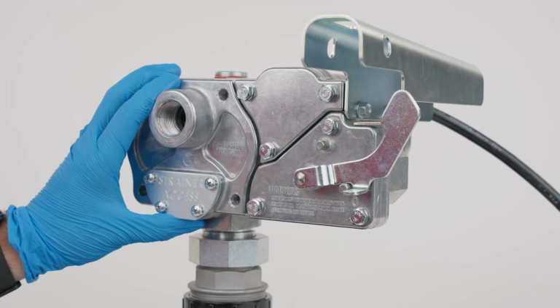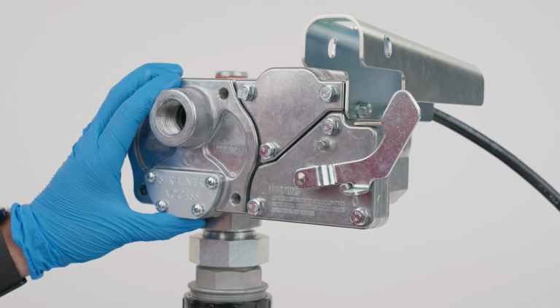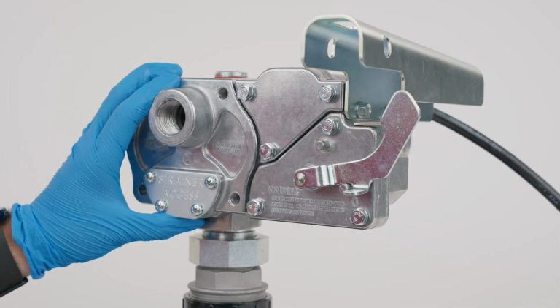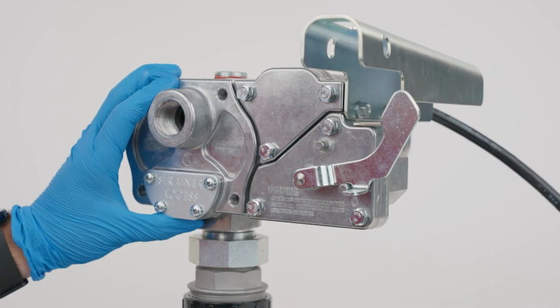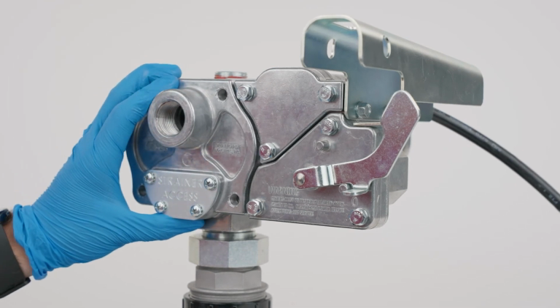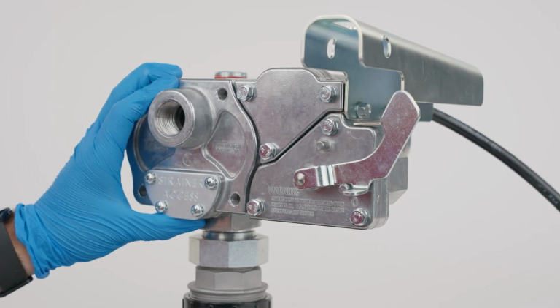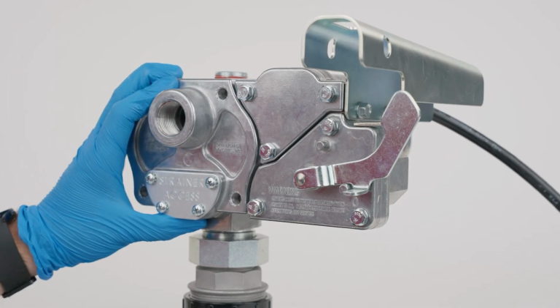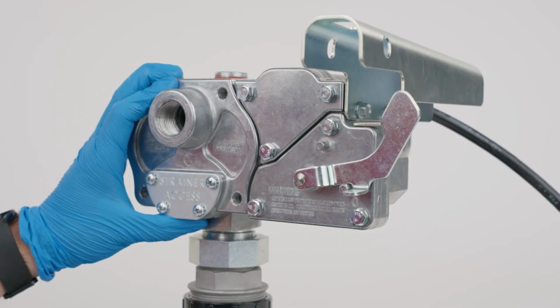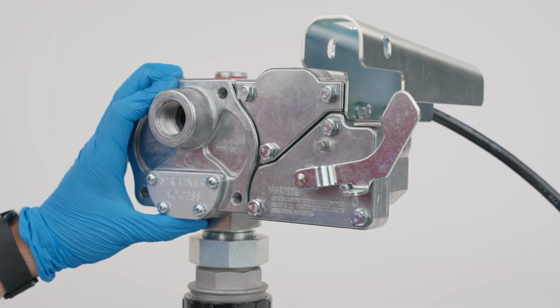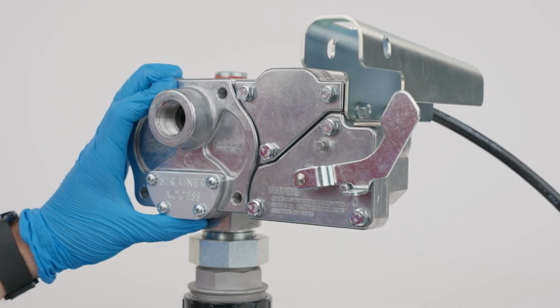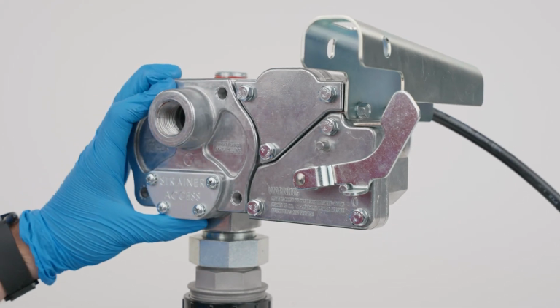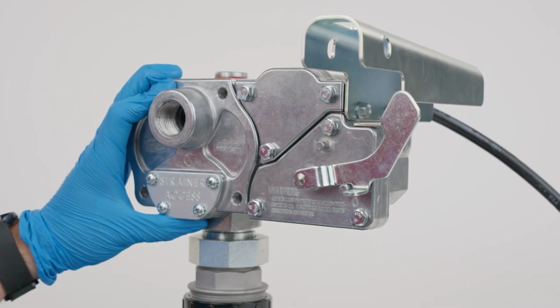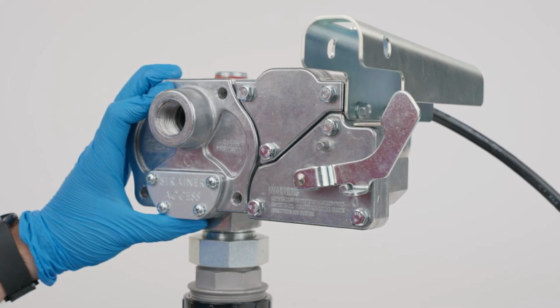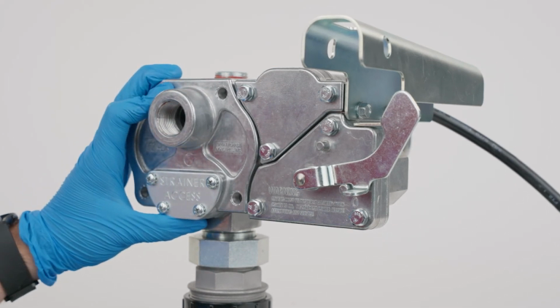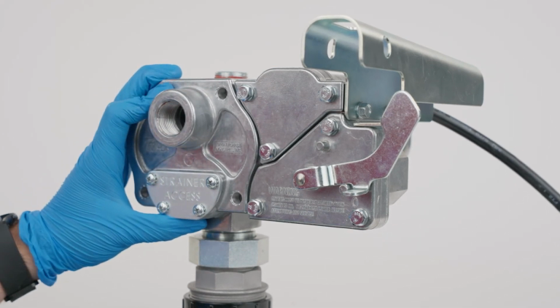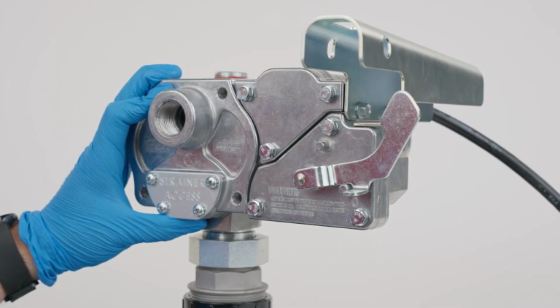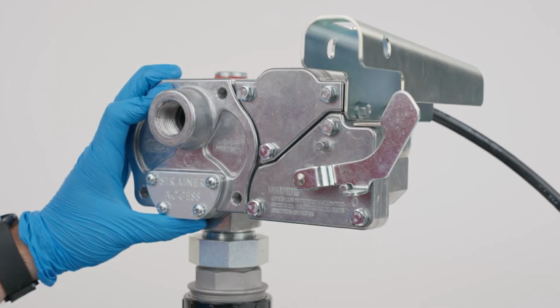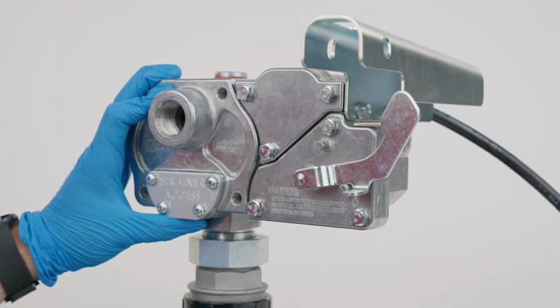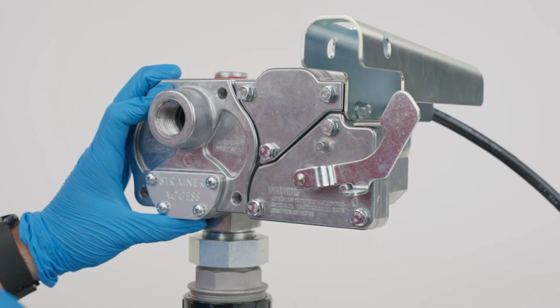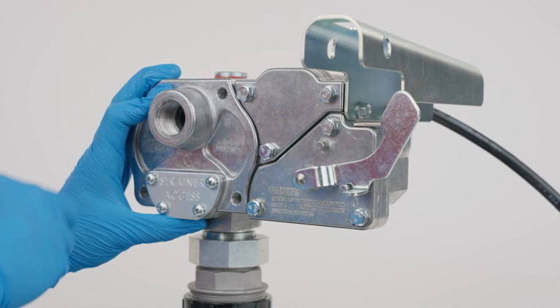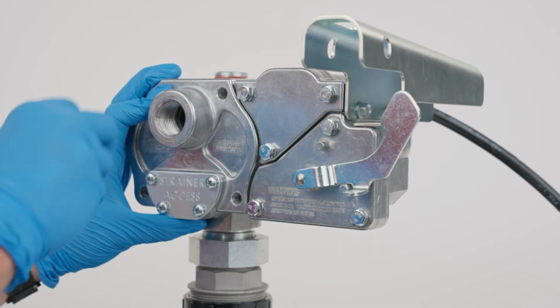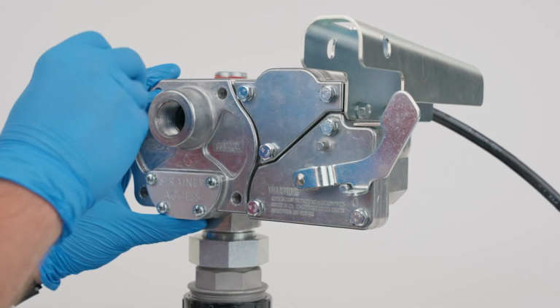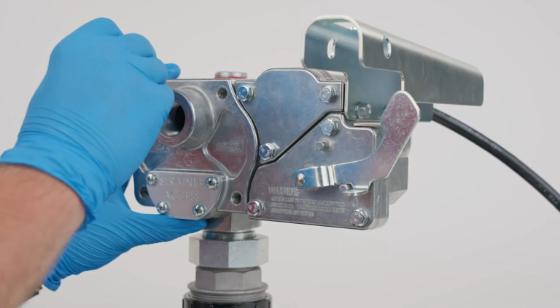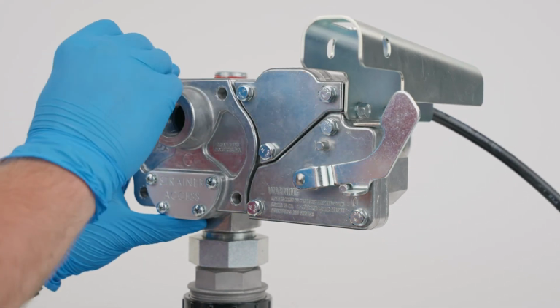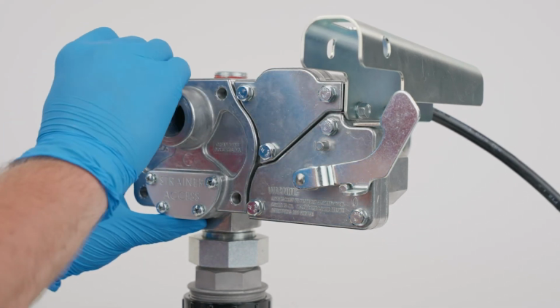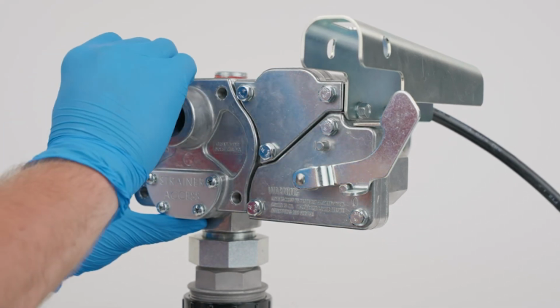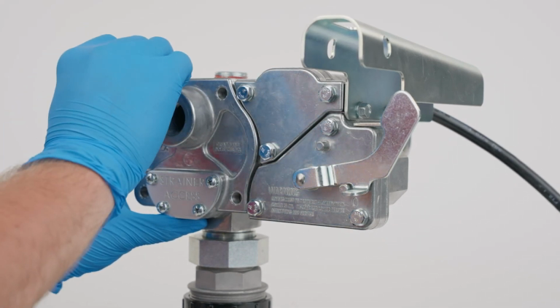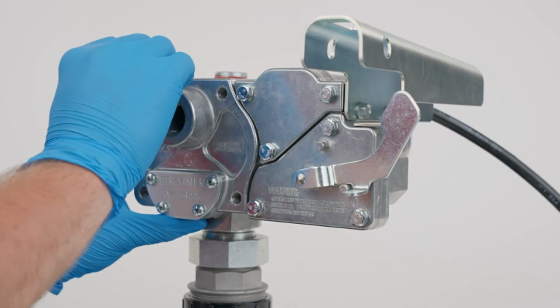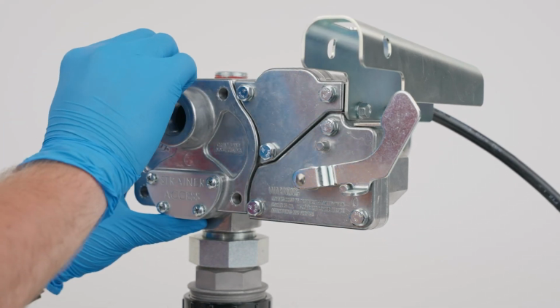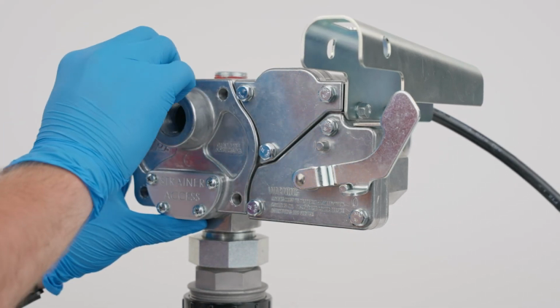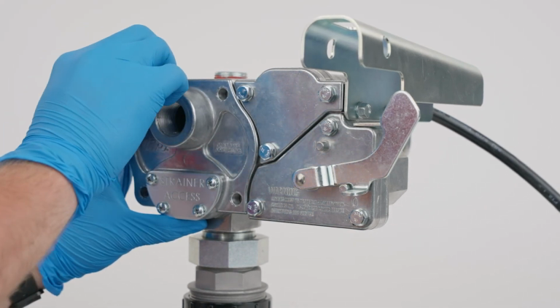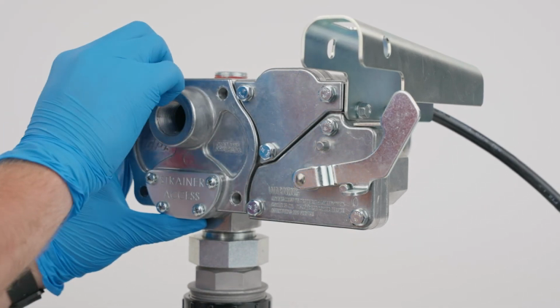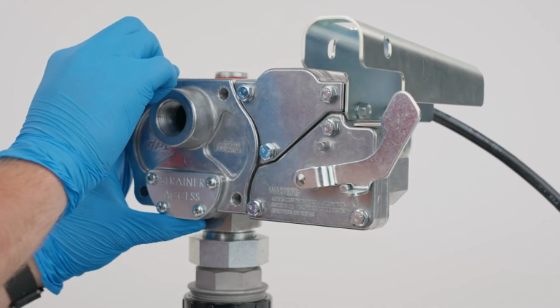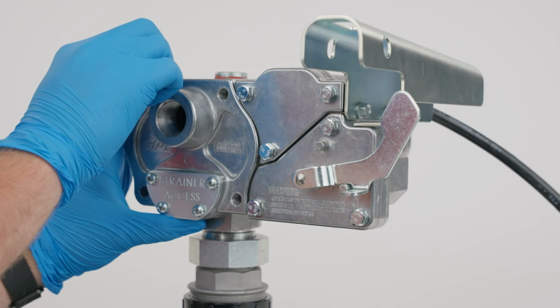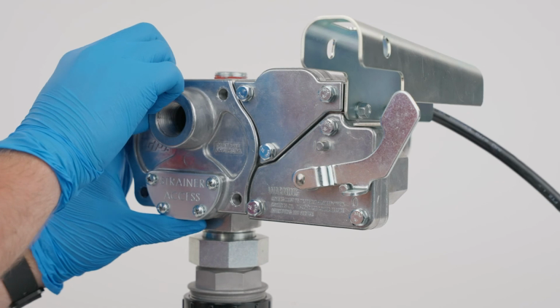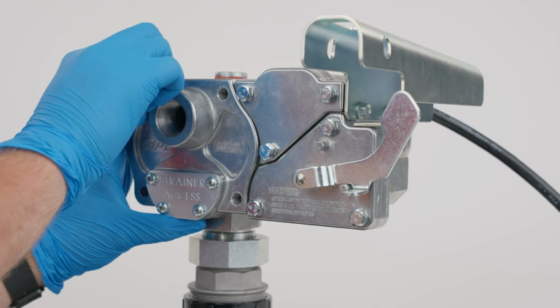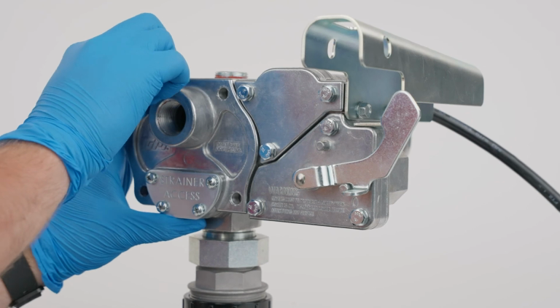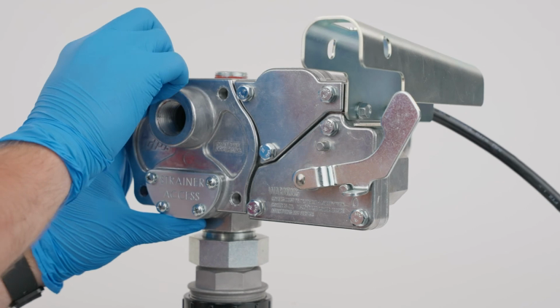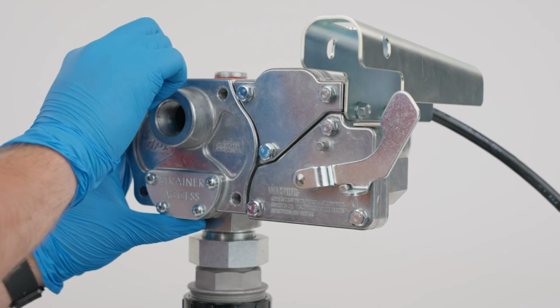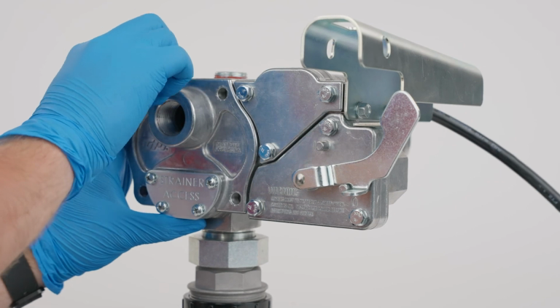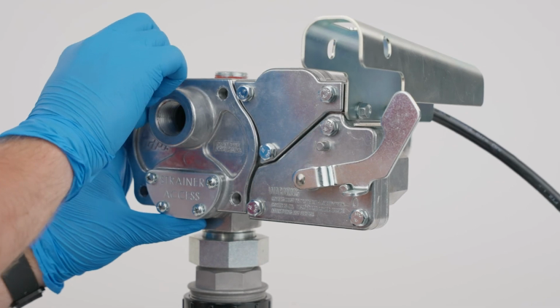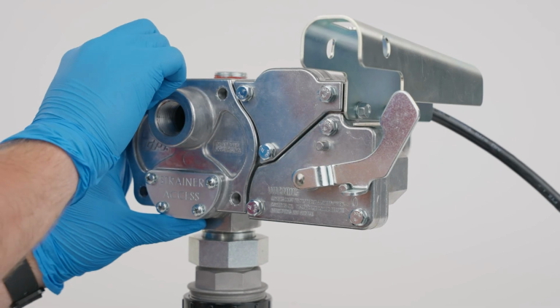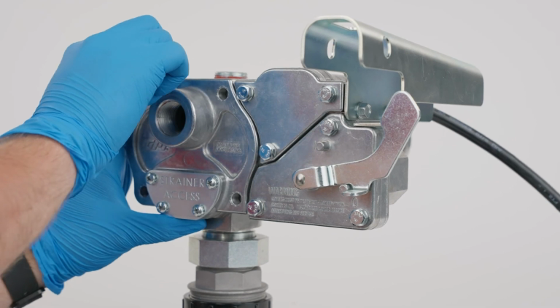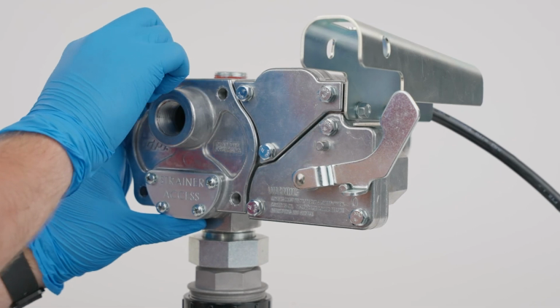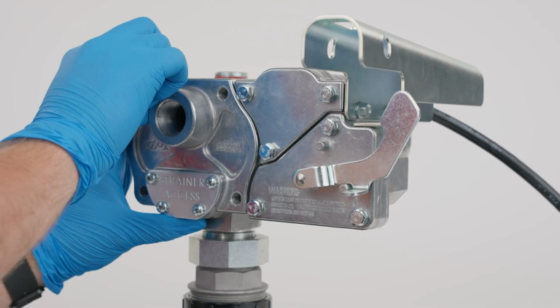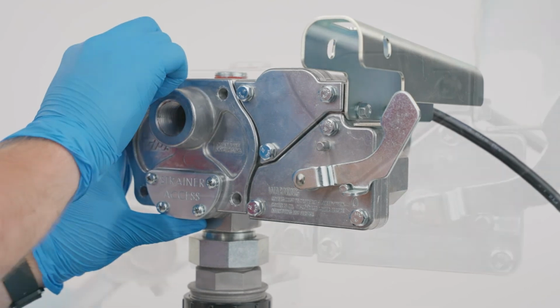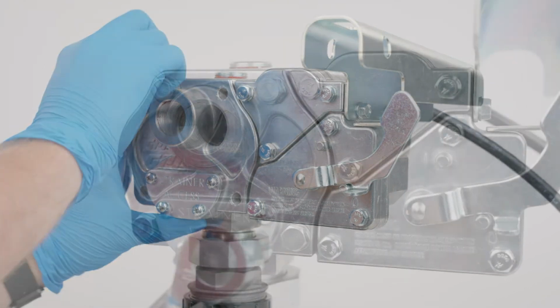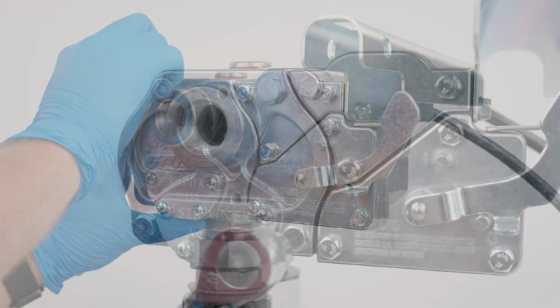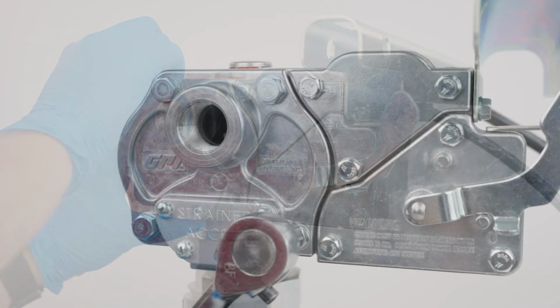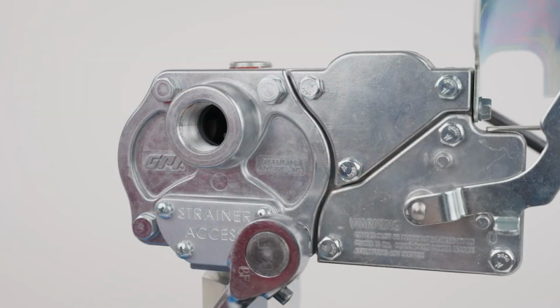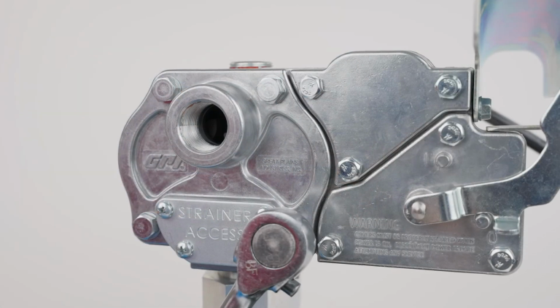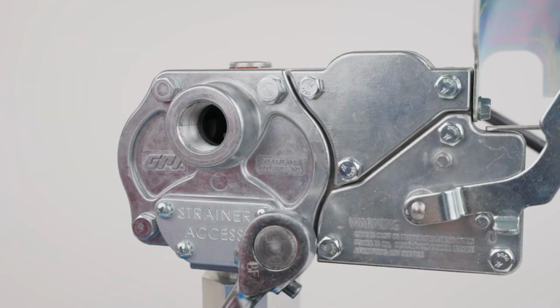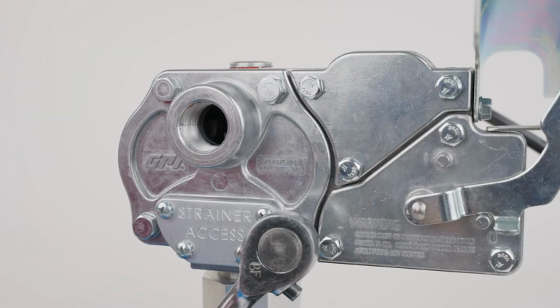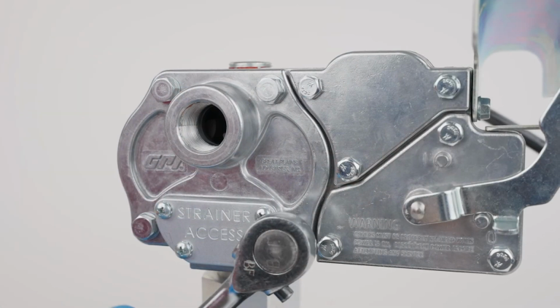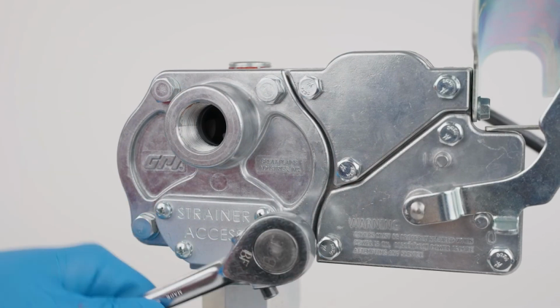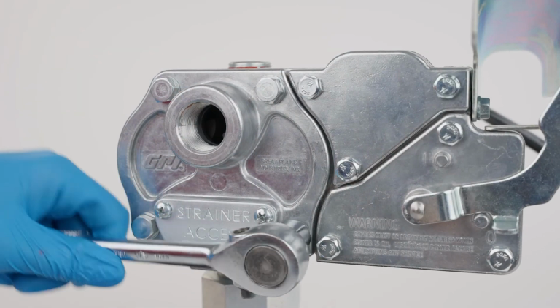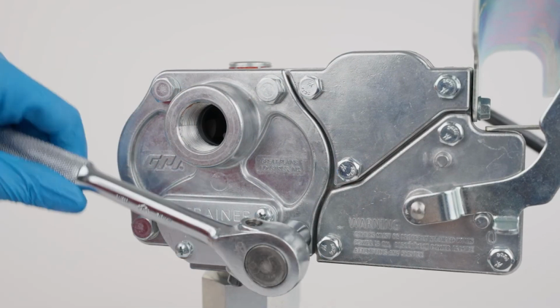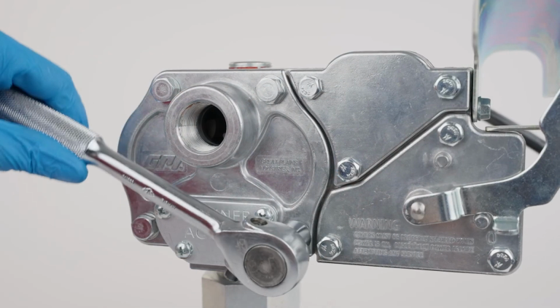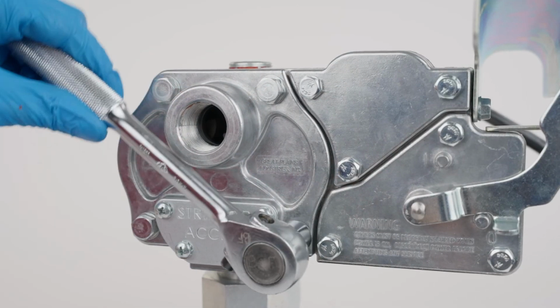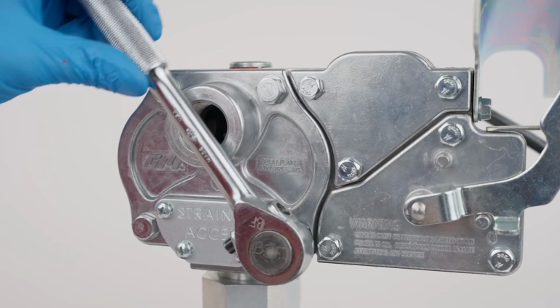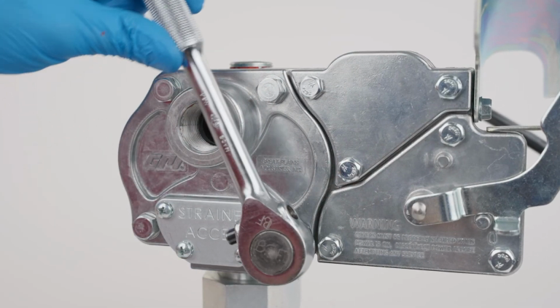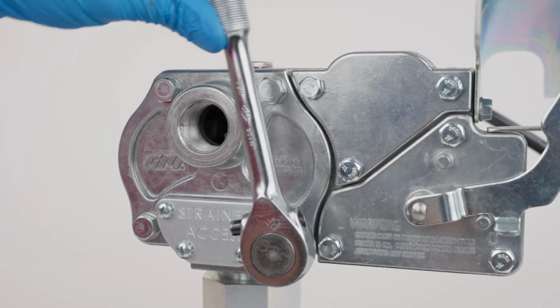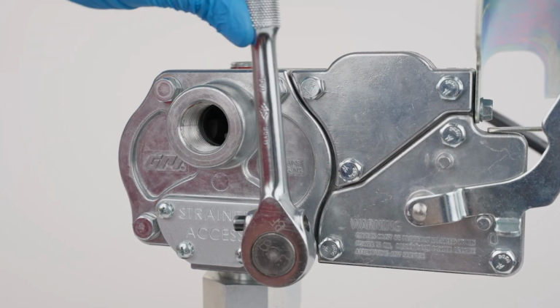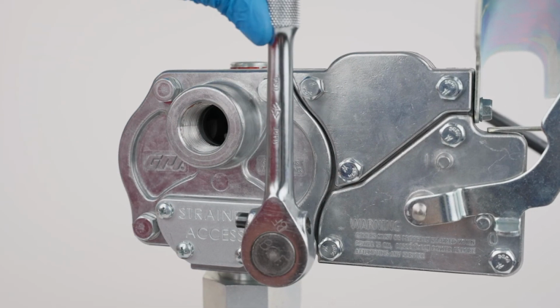Before tightening the cover plate, ensure the o-ring is seated securely.